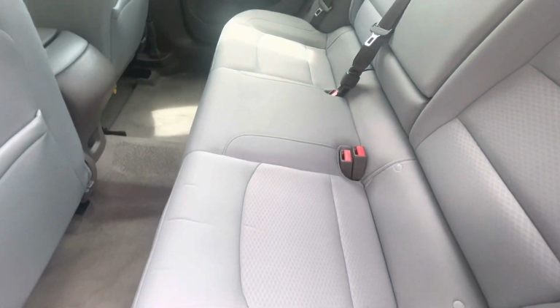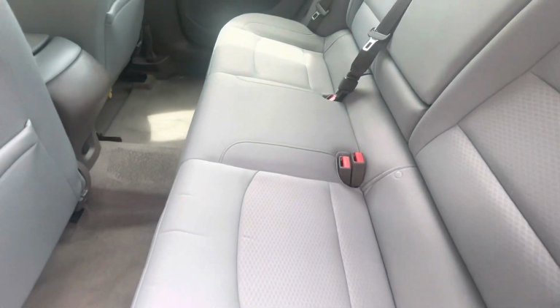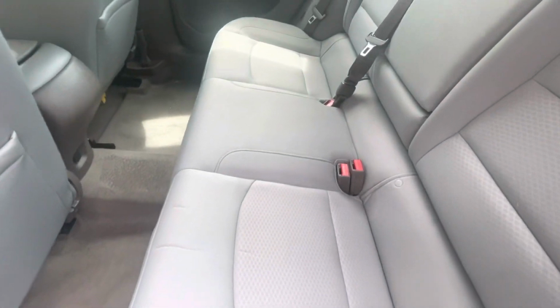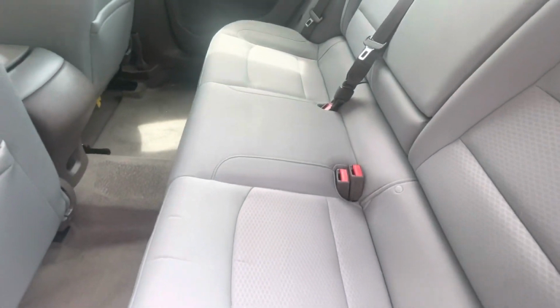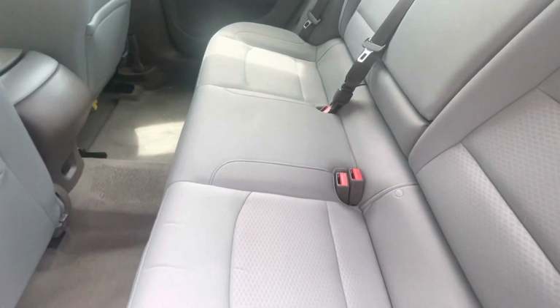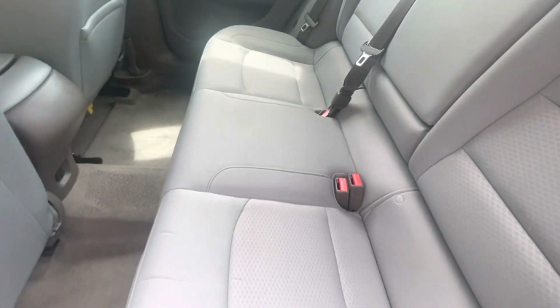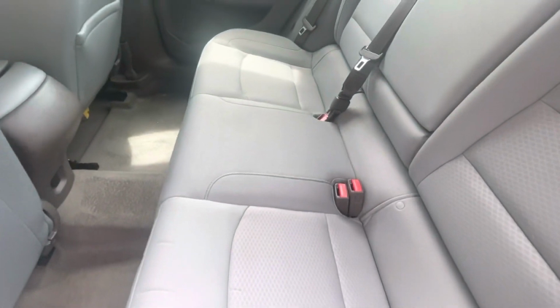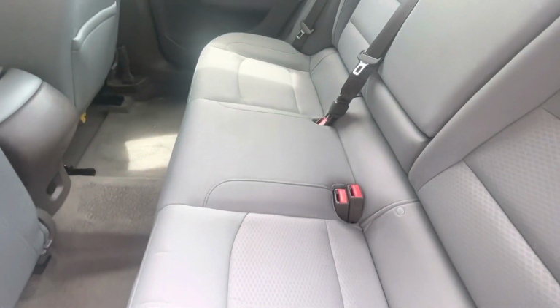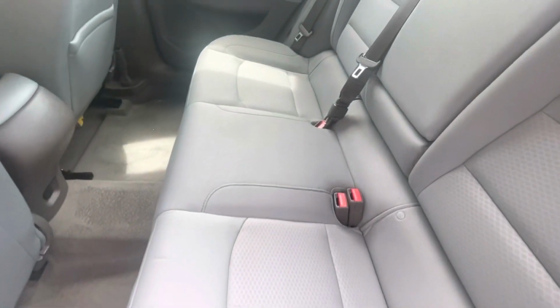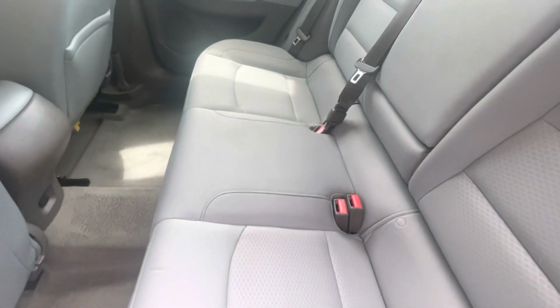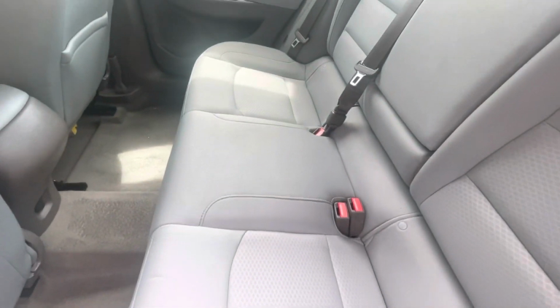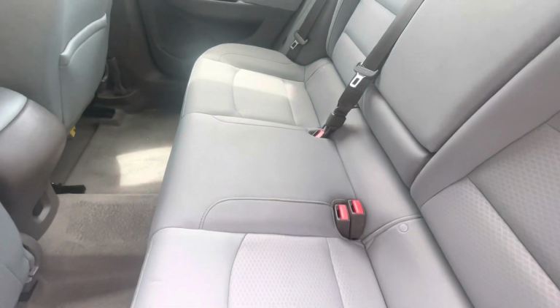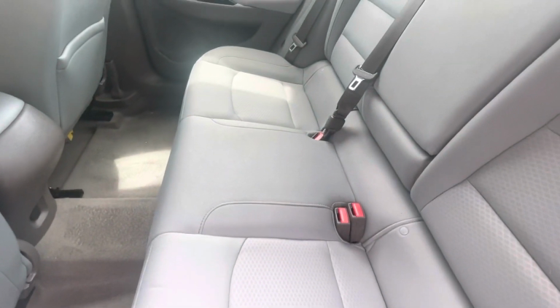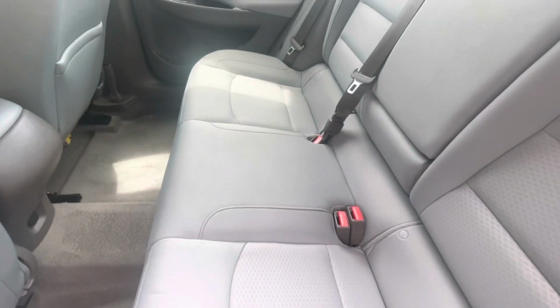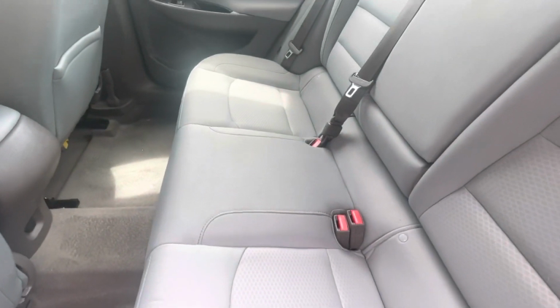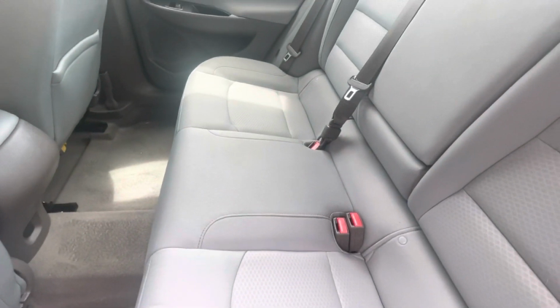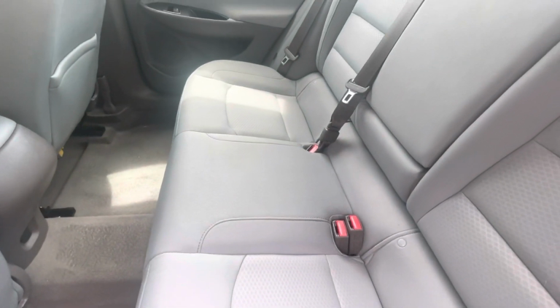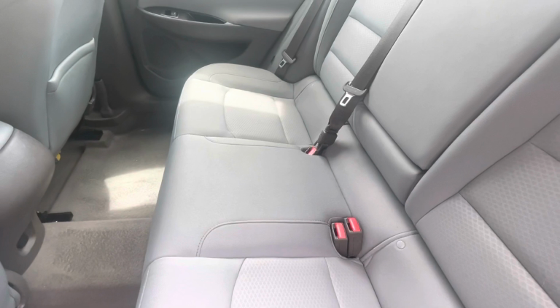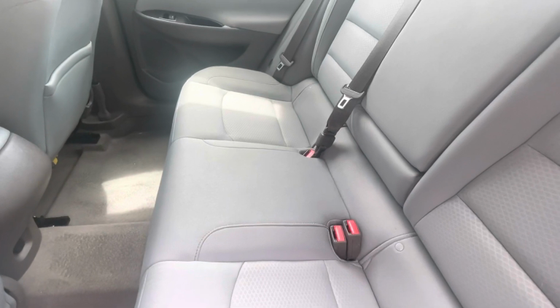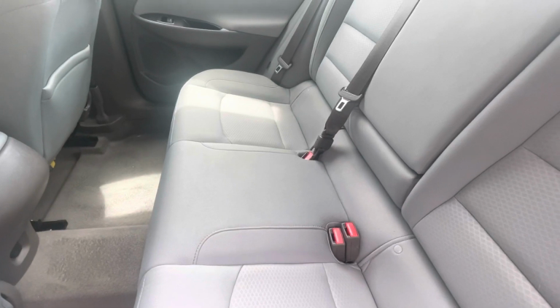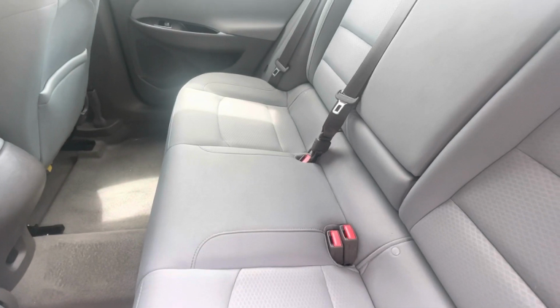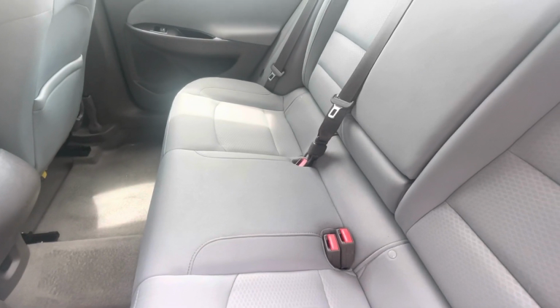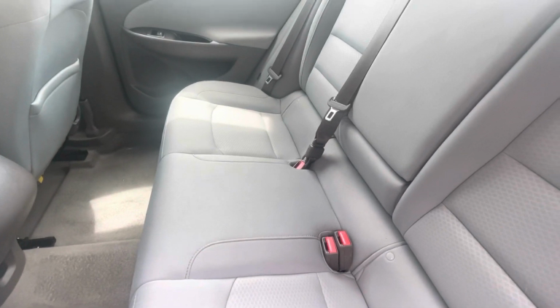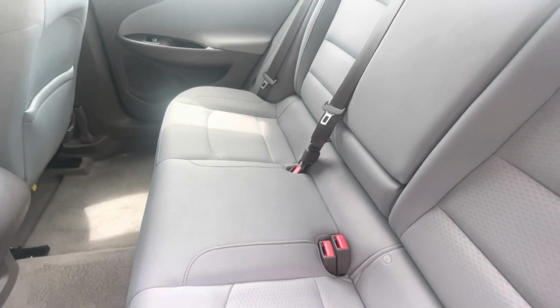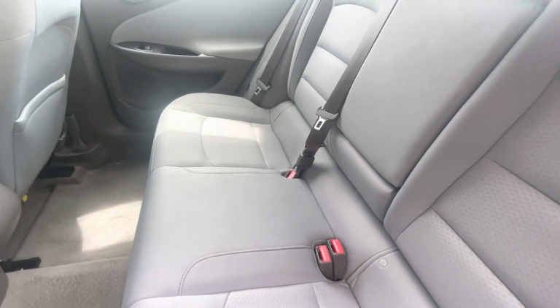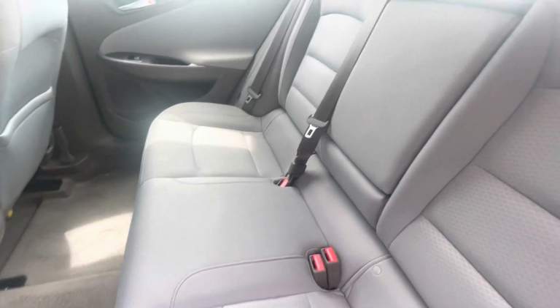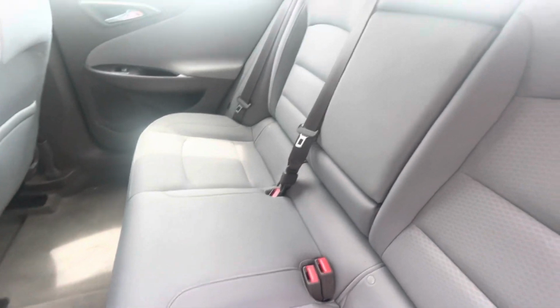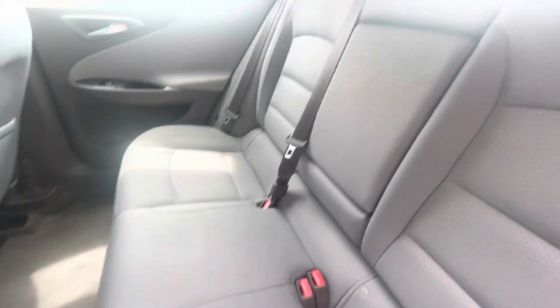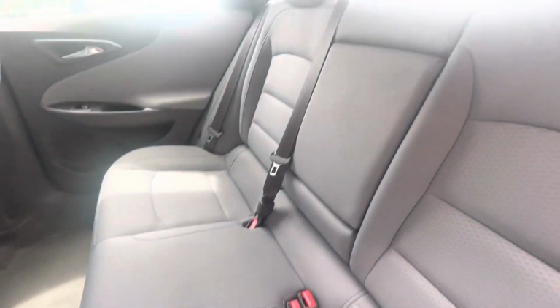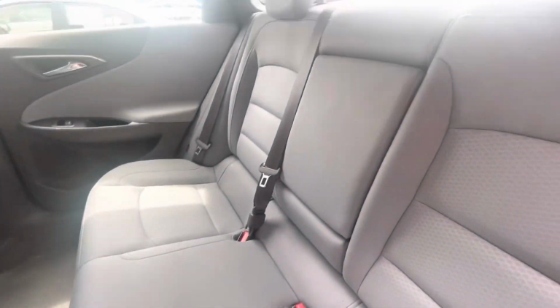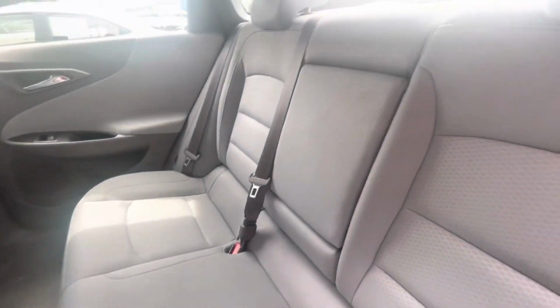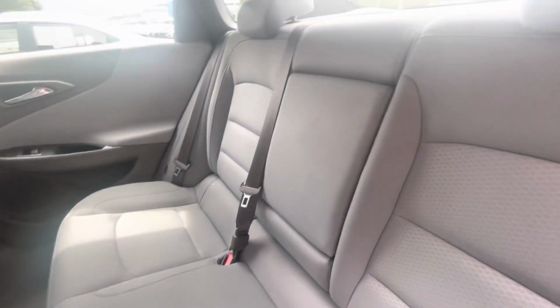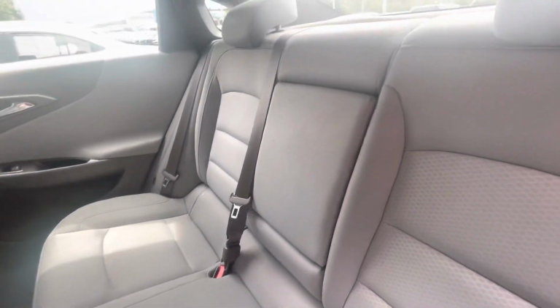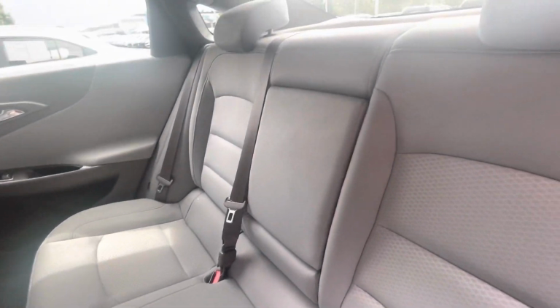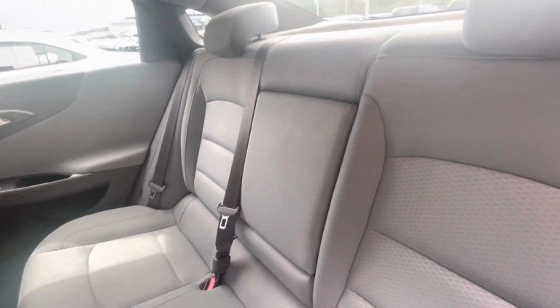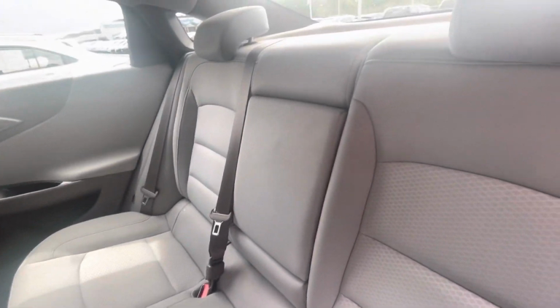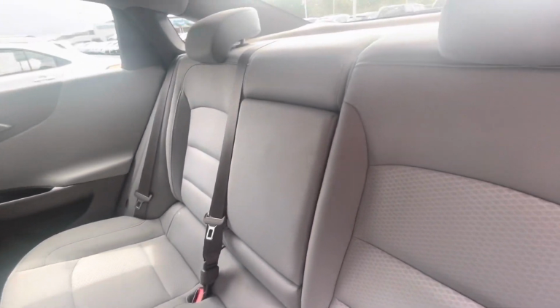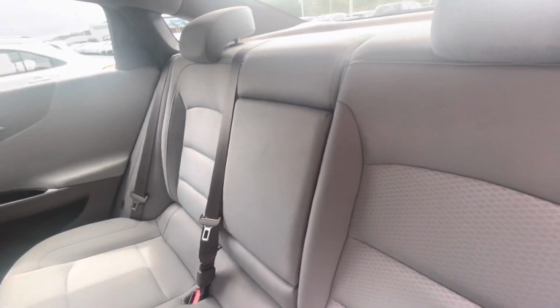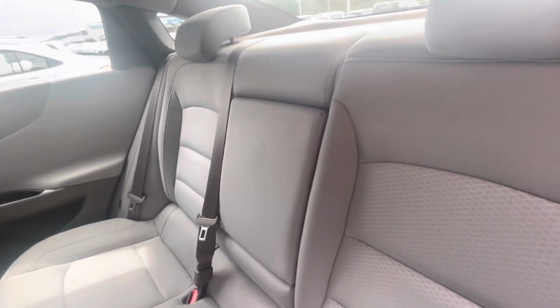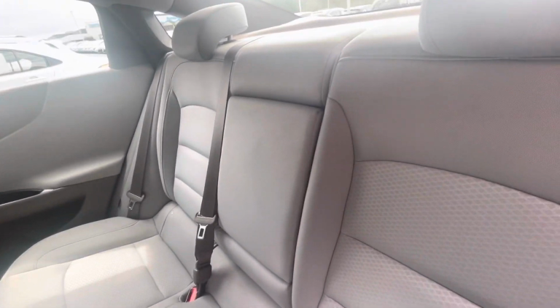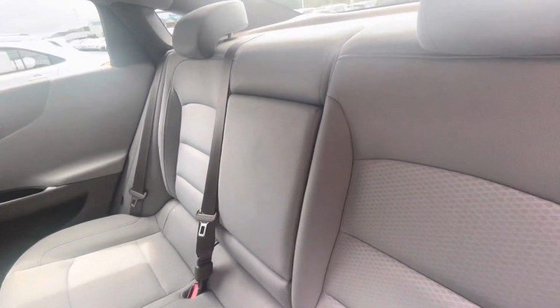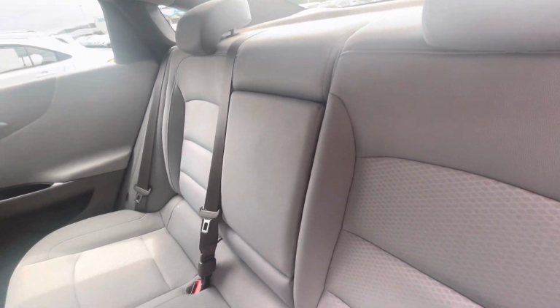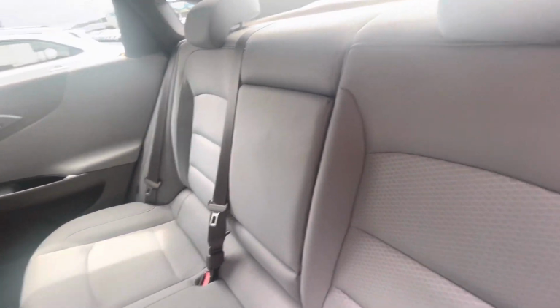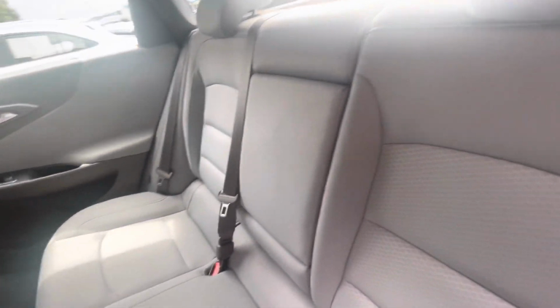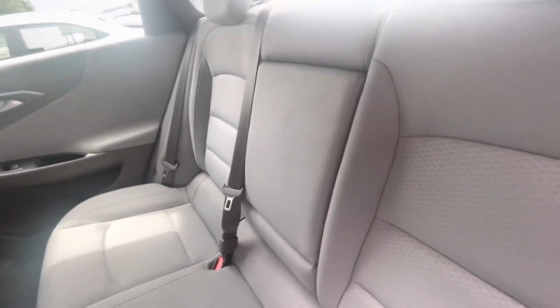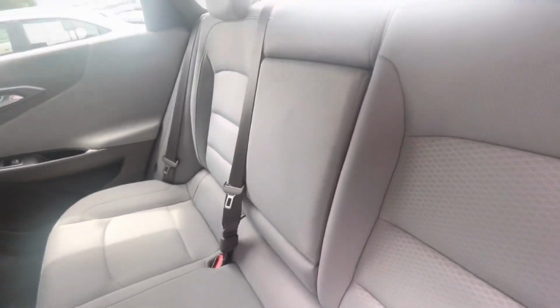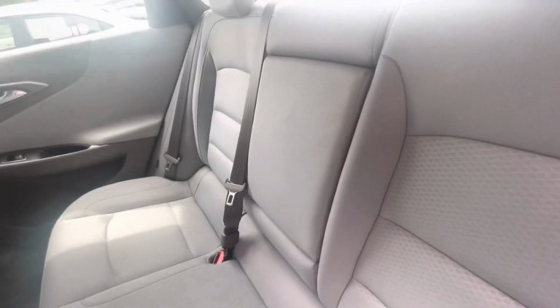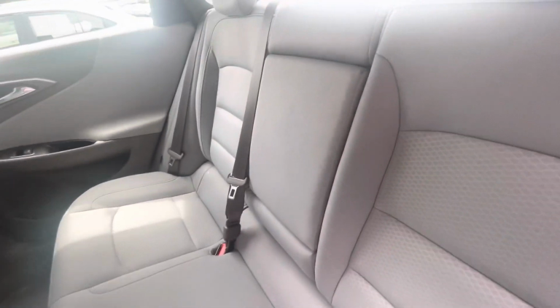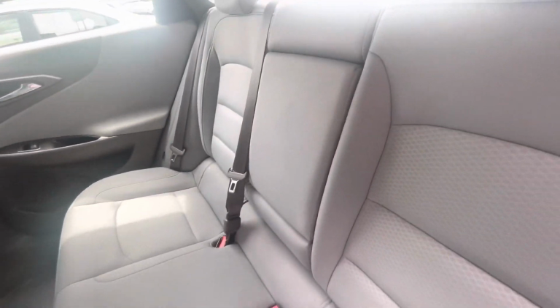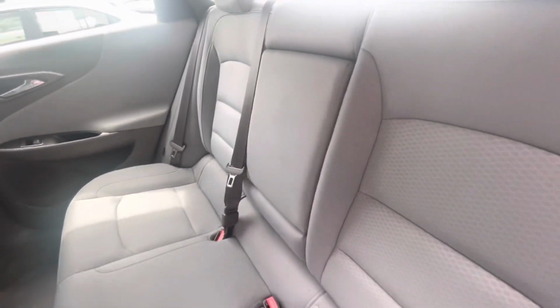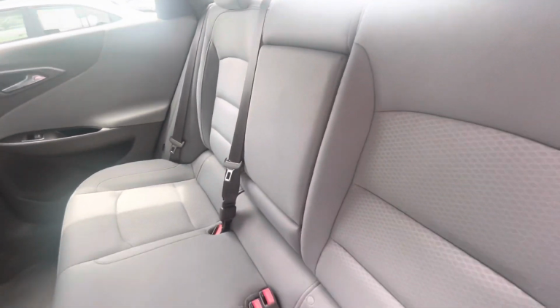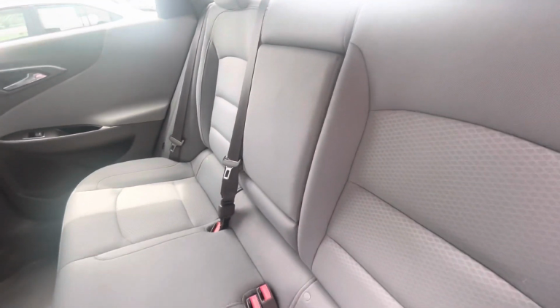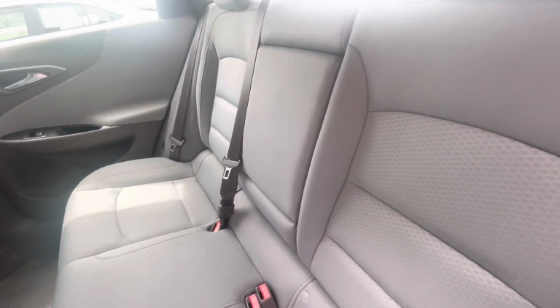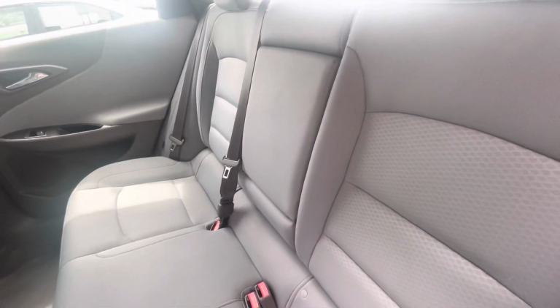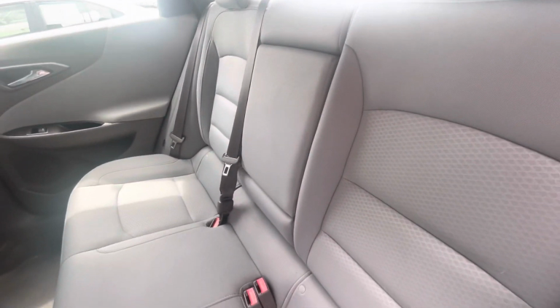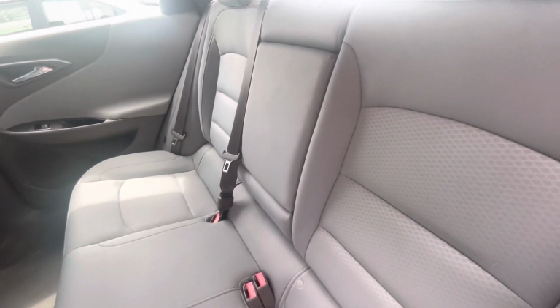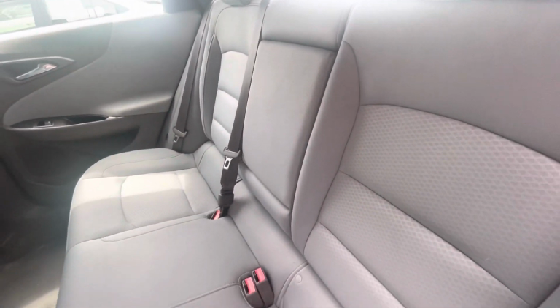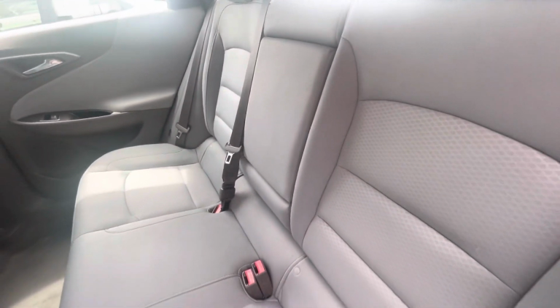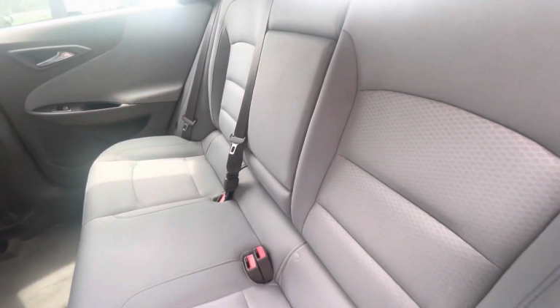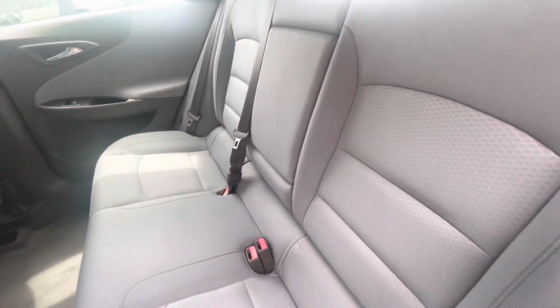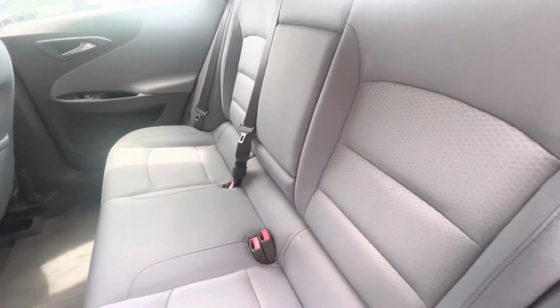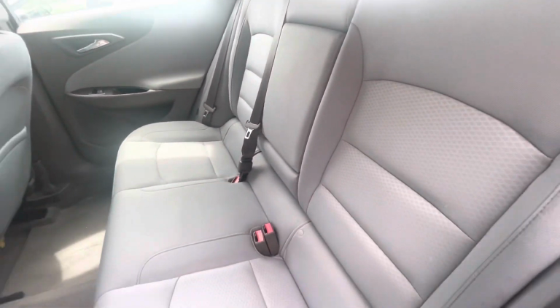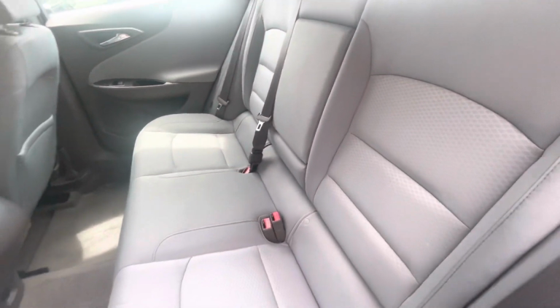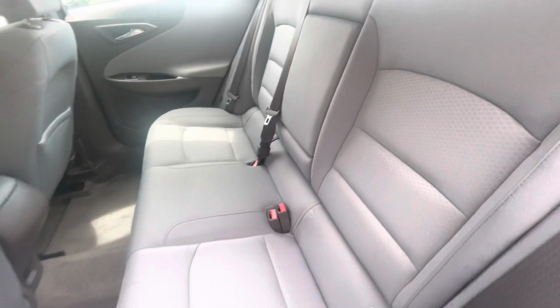This back seat doesn't even look like it's ever been sat in, to tell you the truth. It's got the armrest that you can pull down.